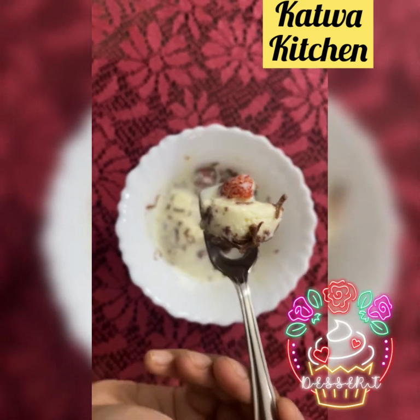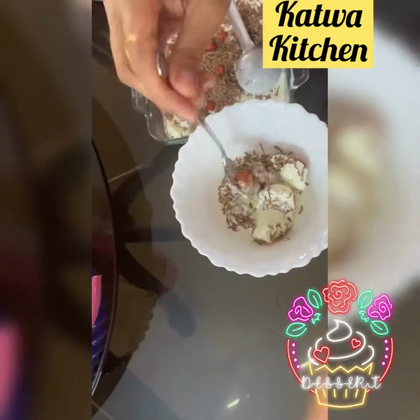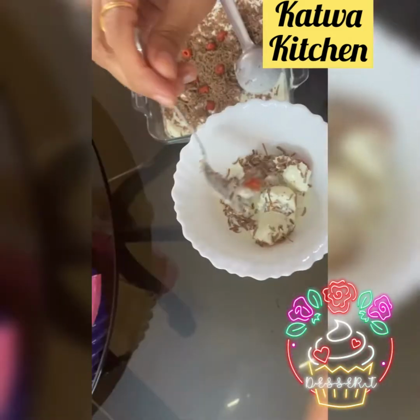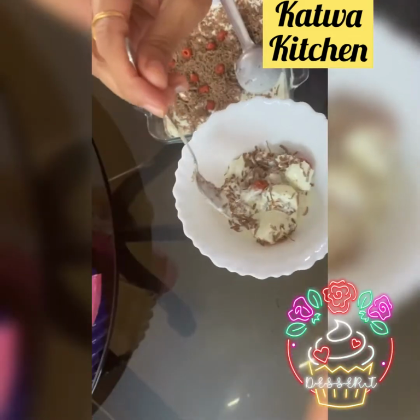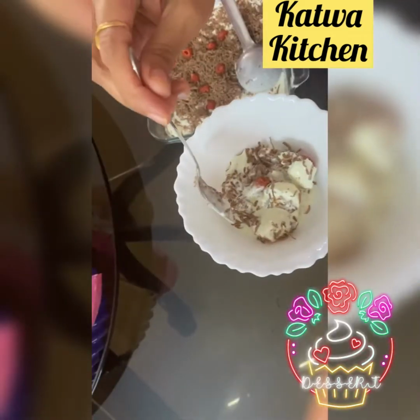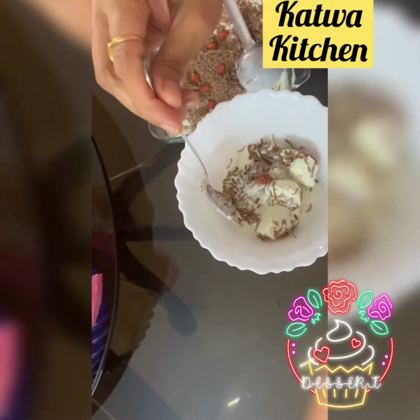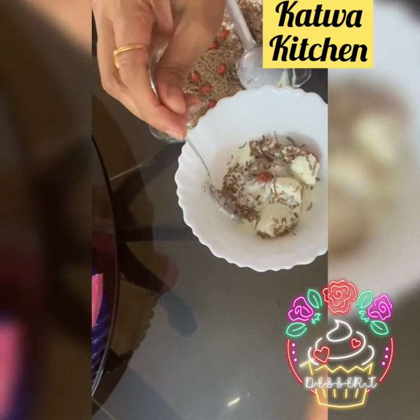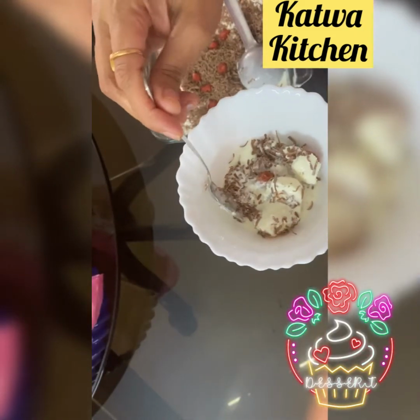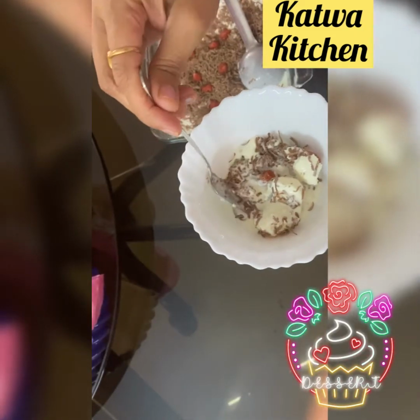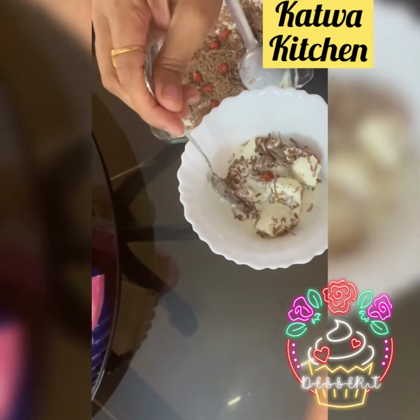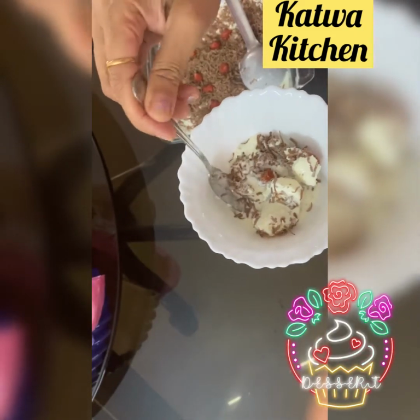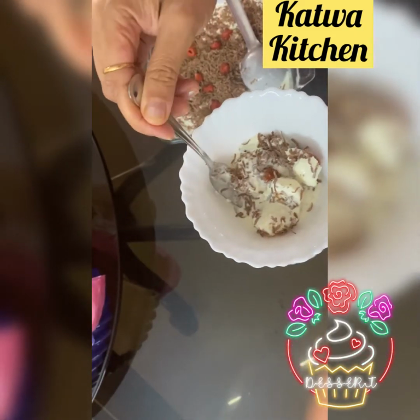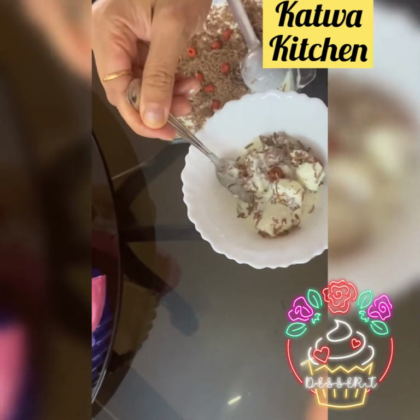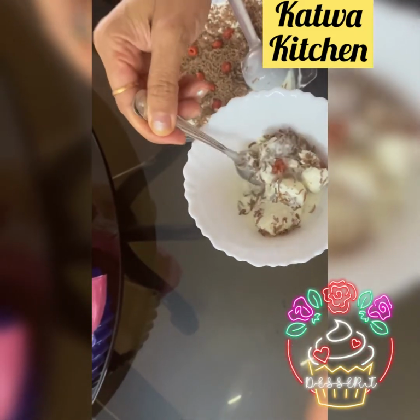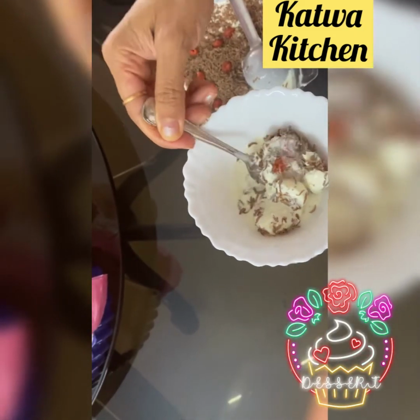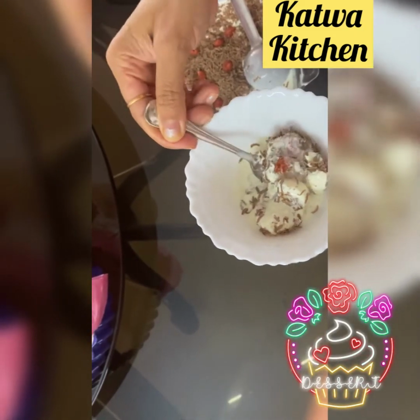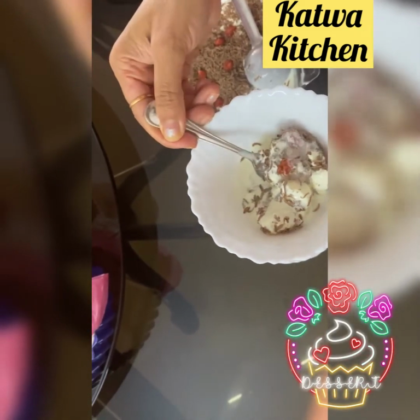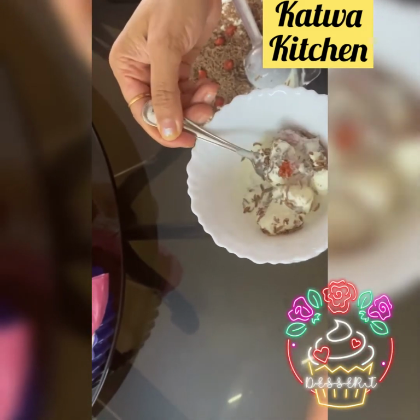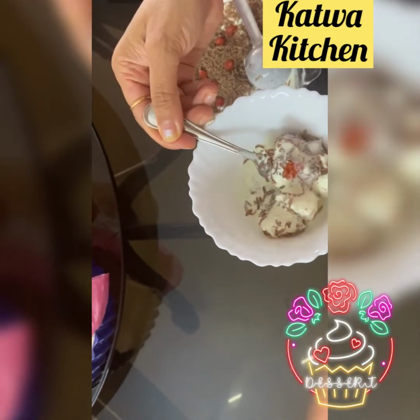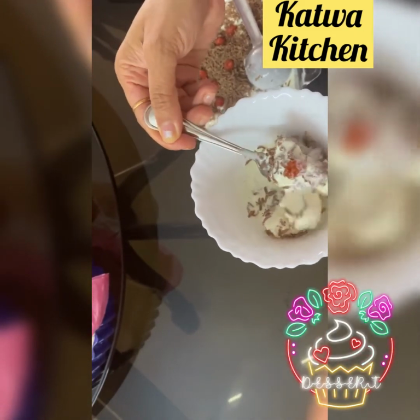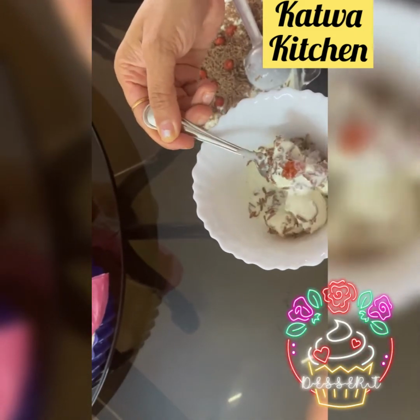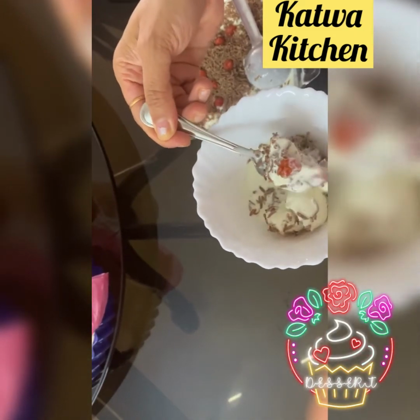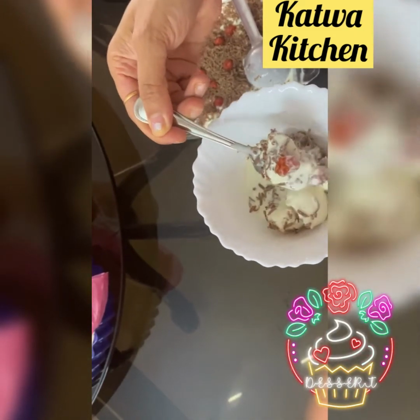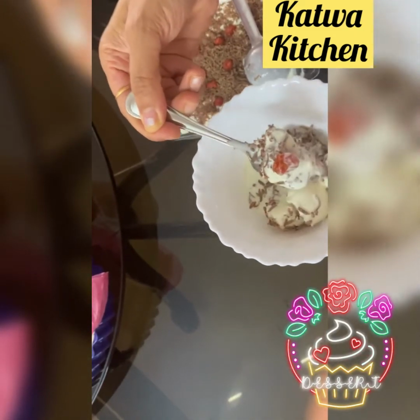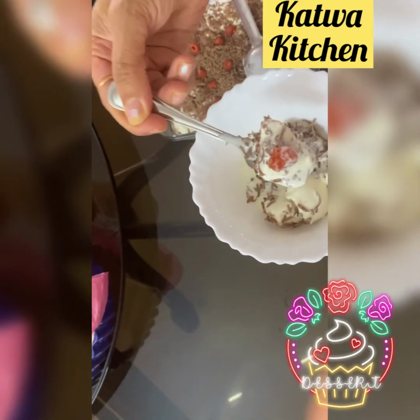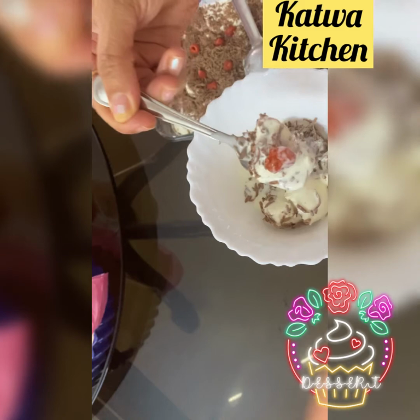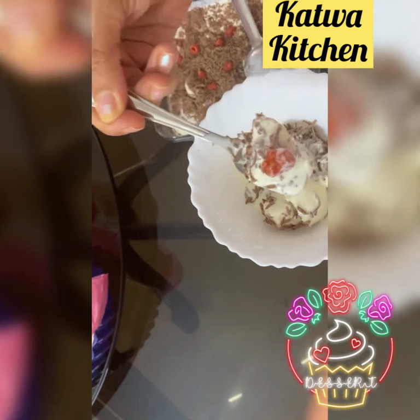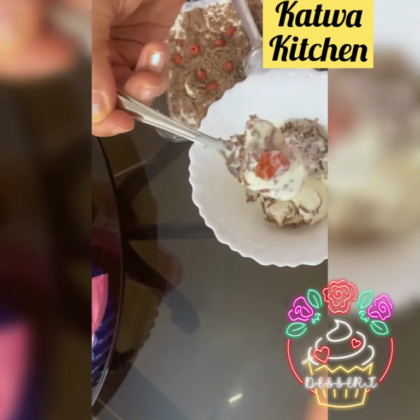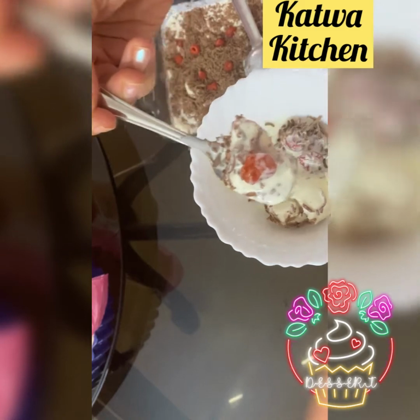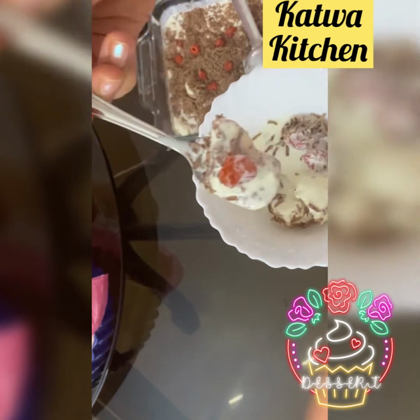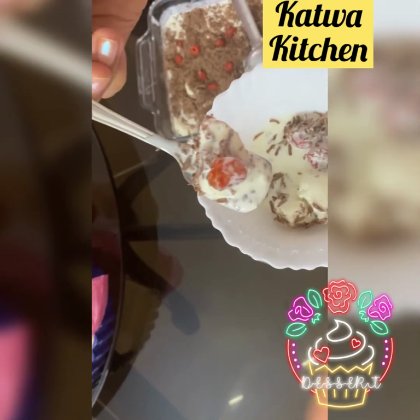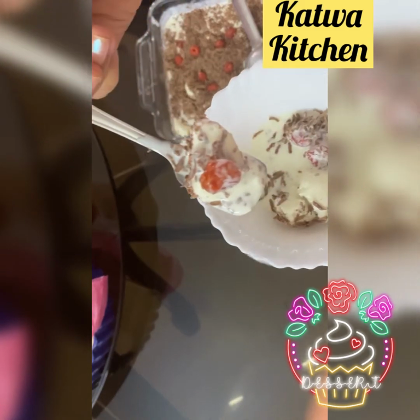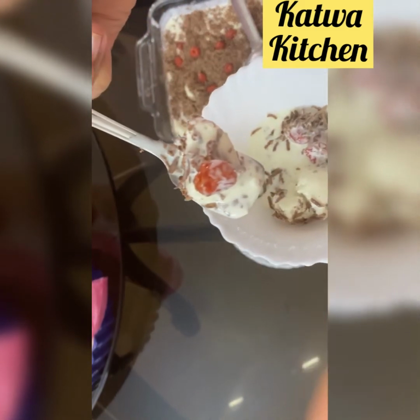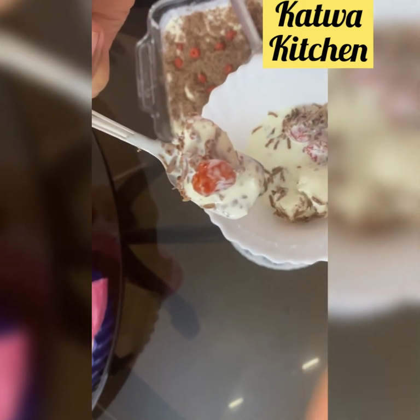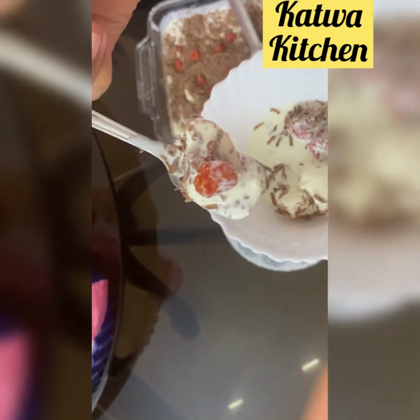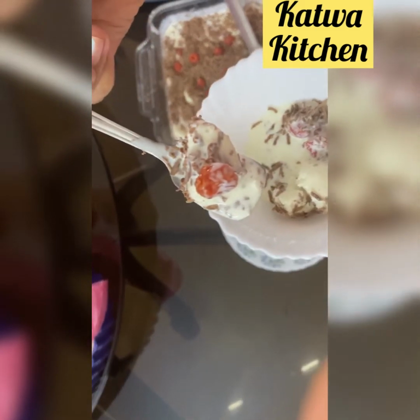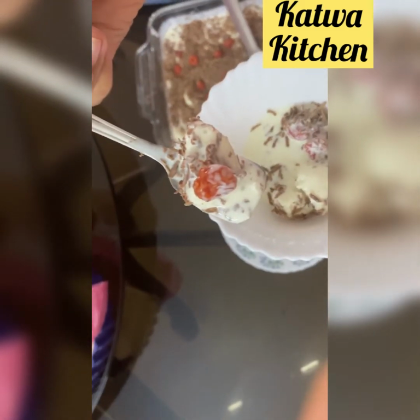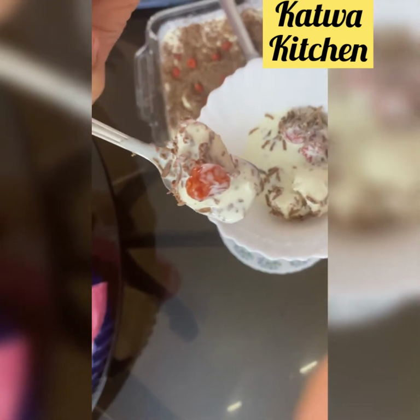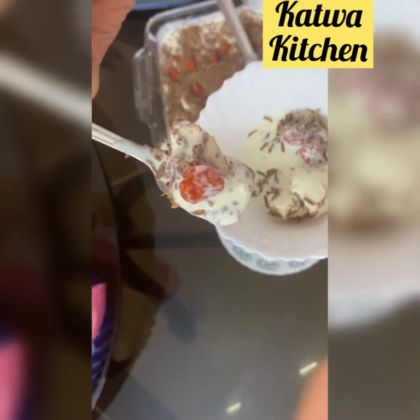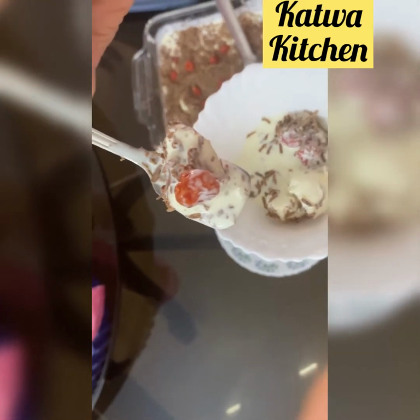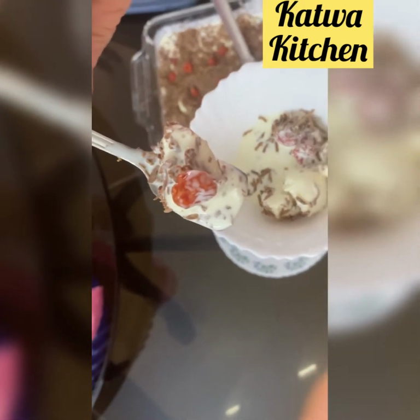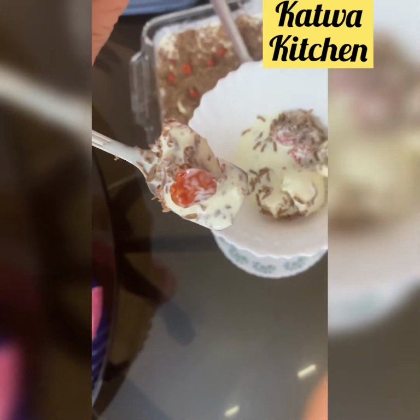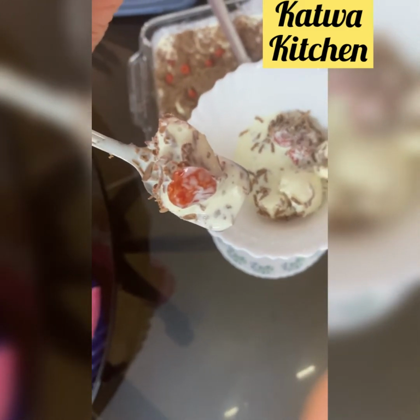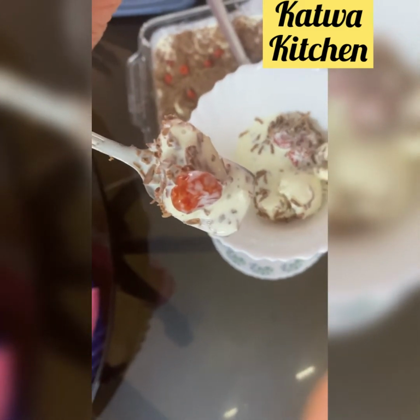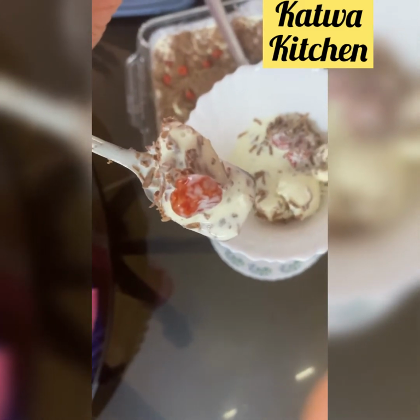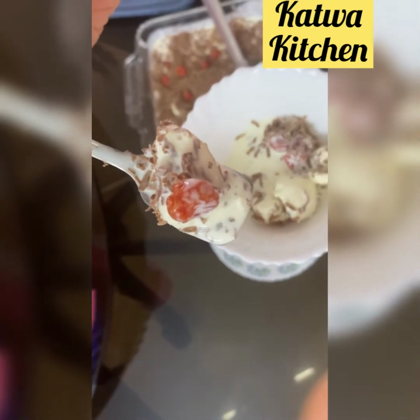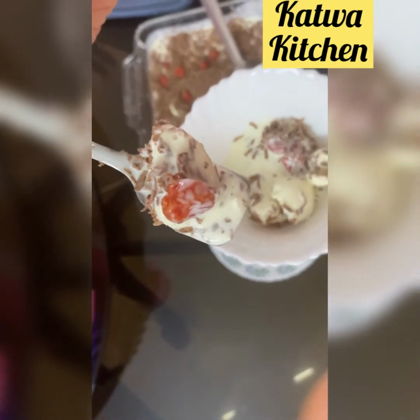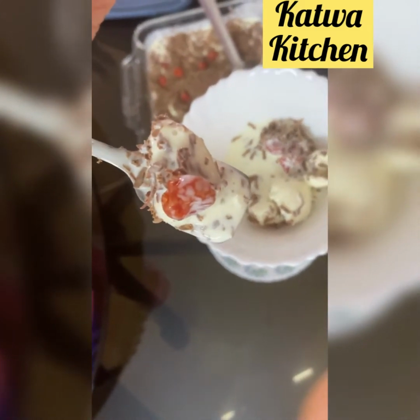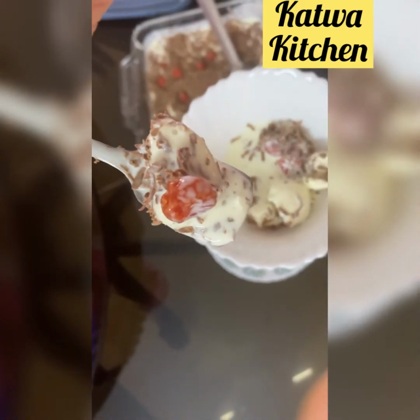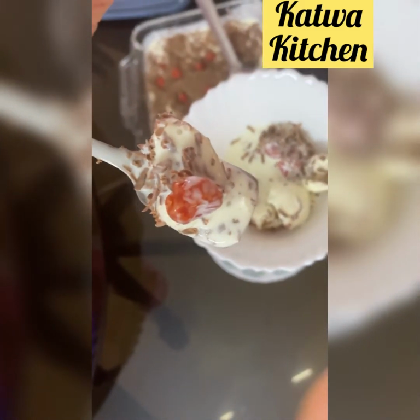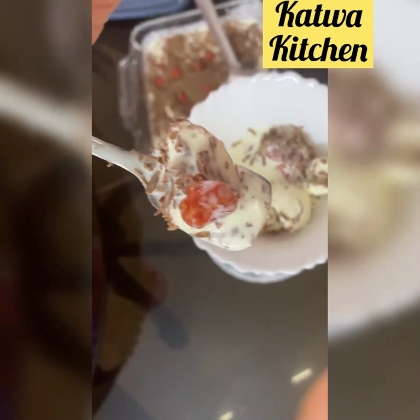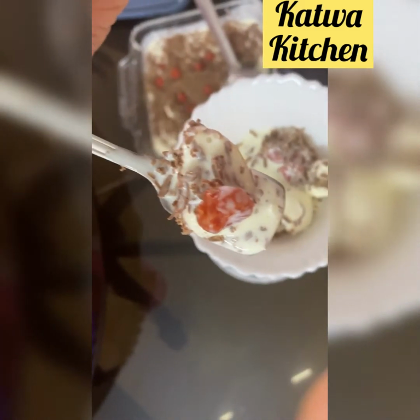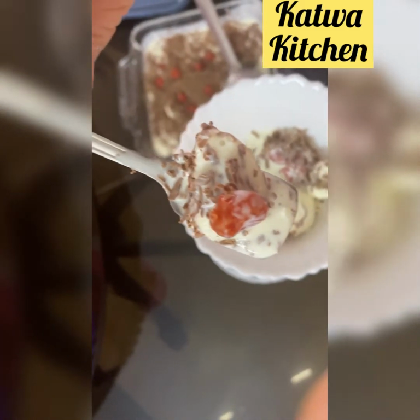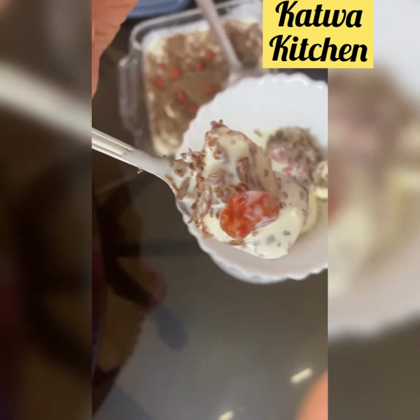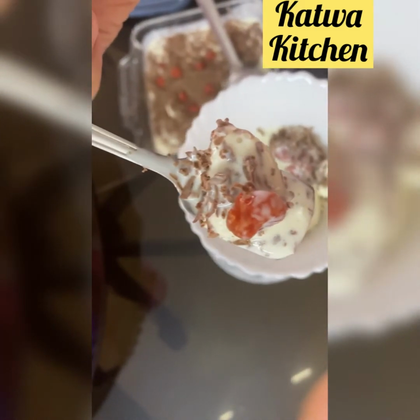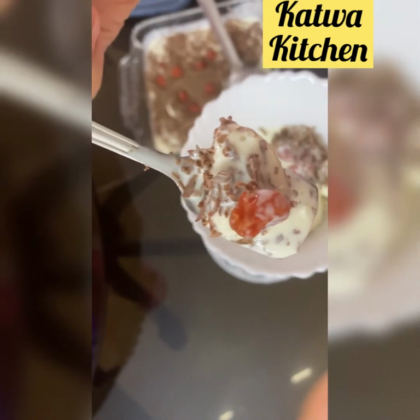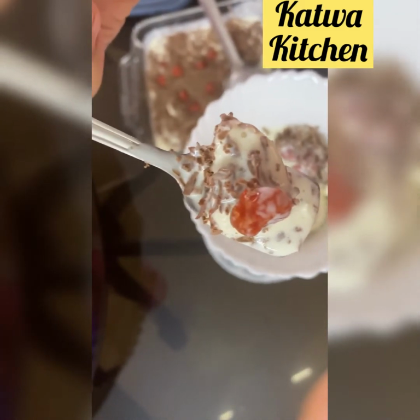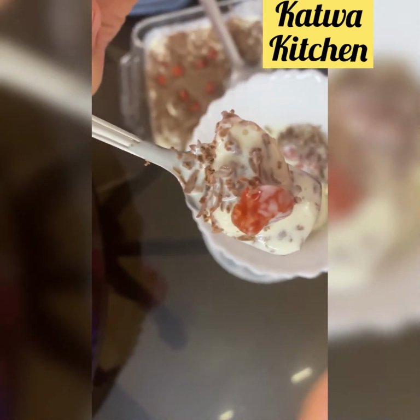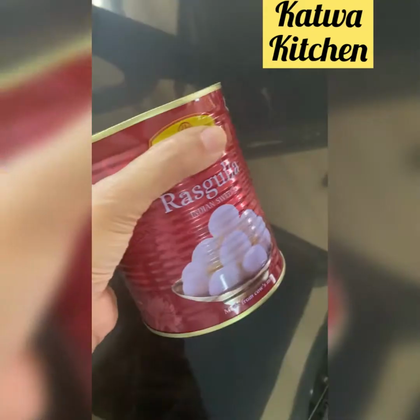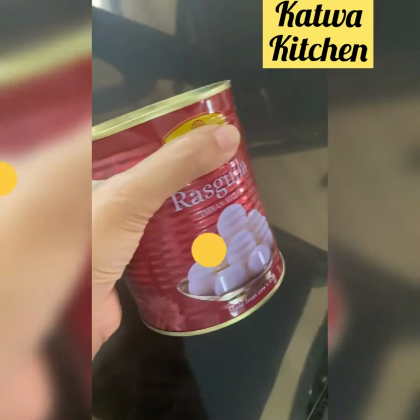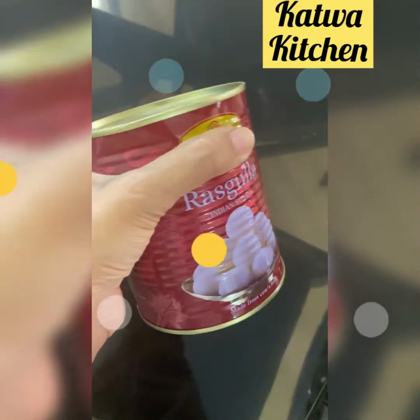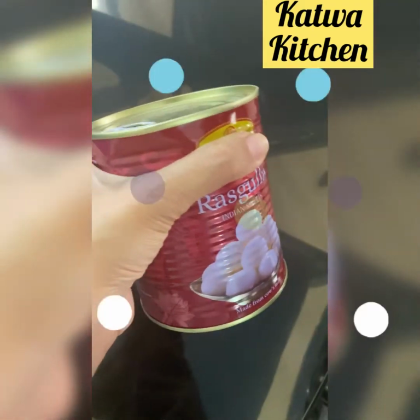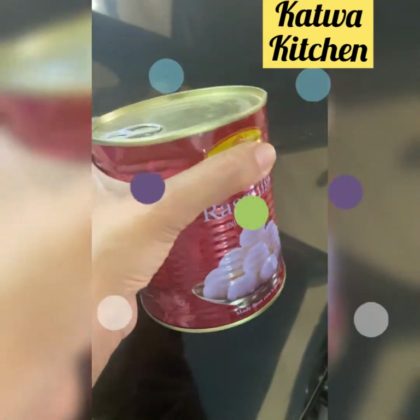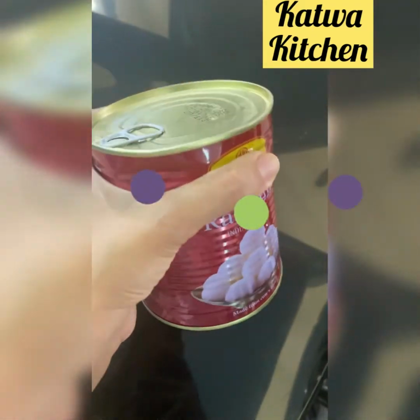Hello friends and welcome back to Katwa Kitchen. Today we are going to make a yummy rasgulla dessert.